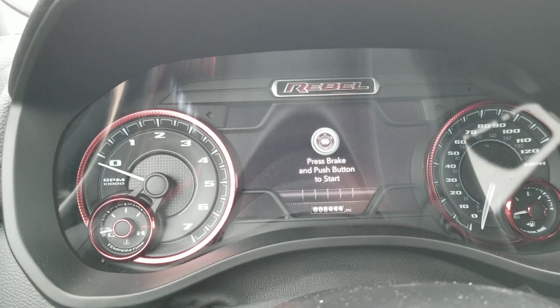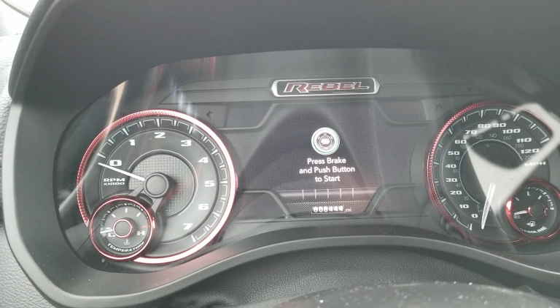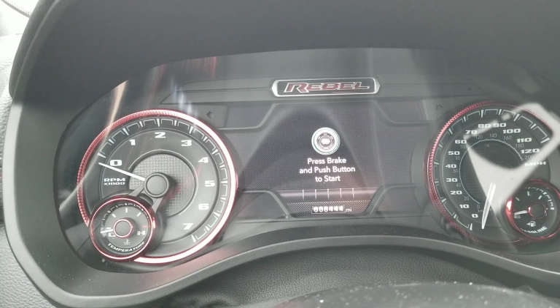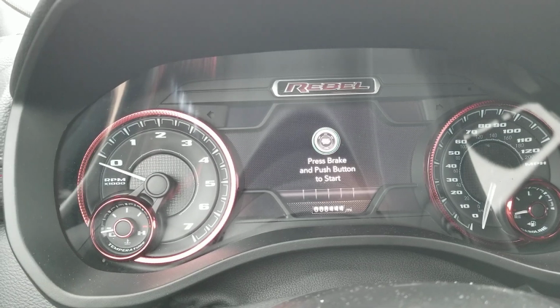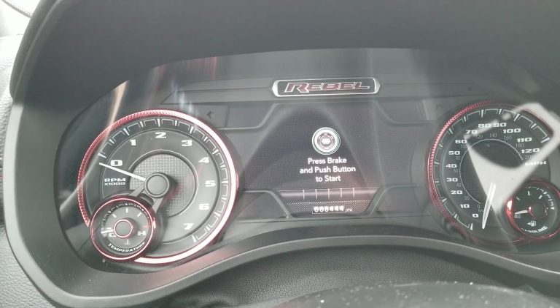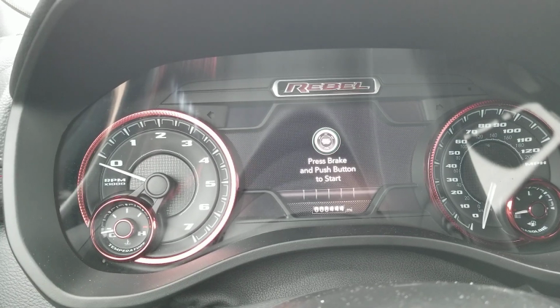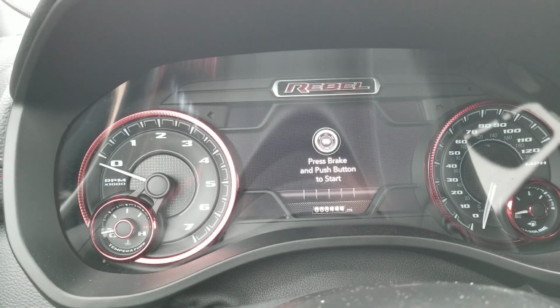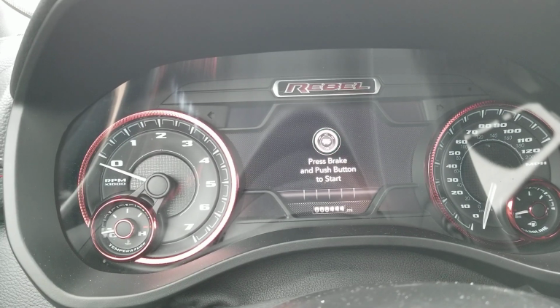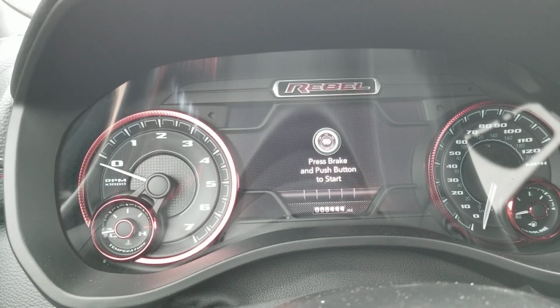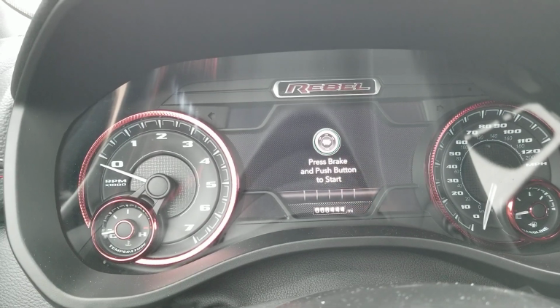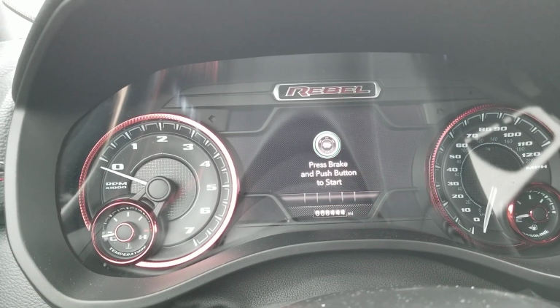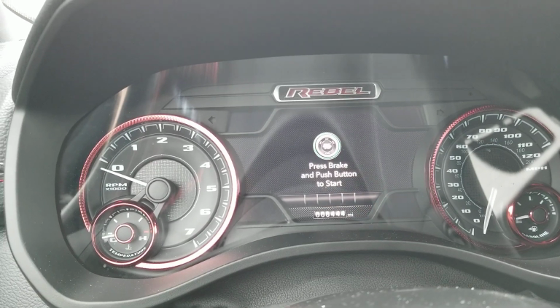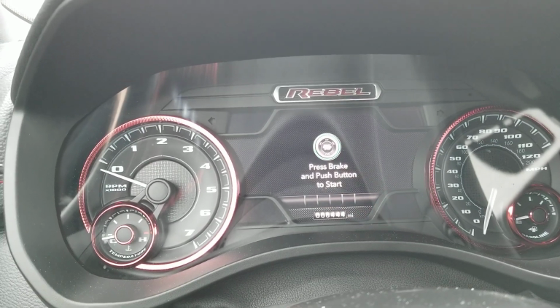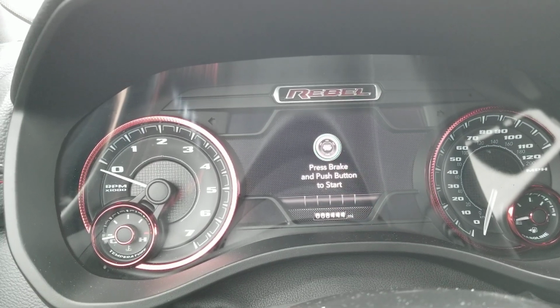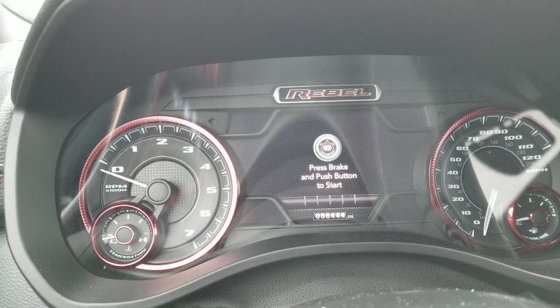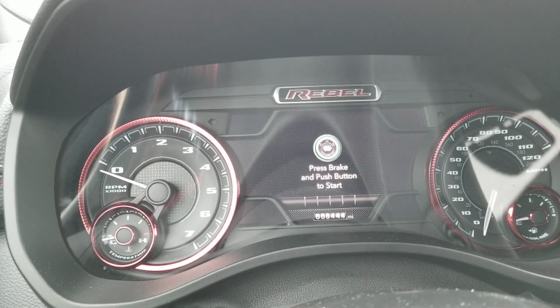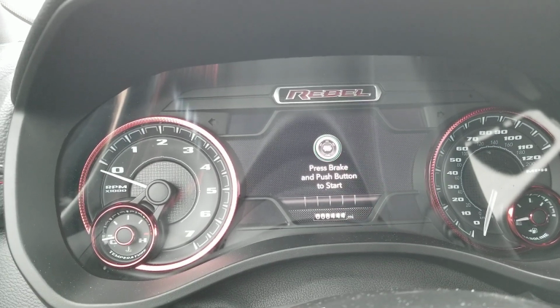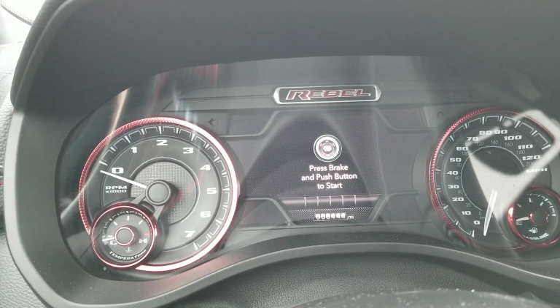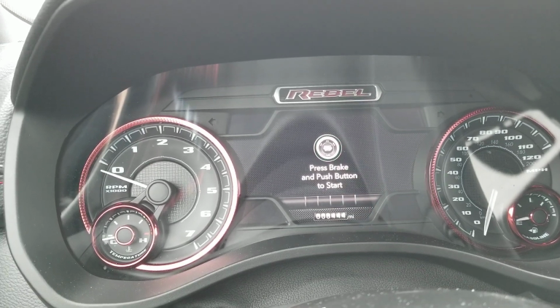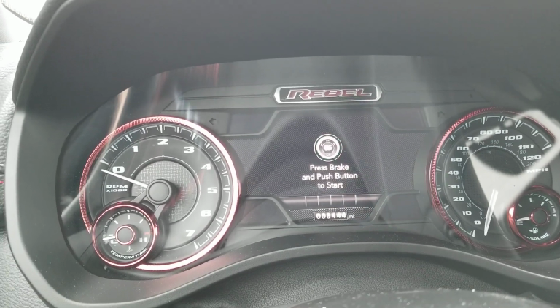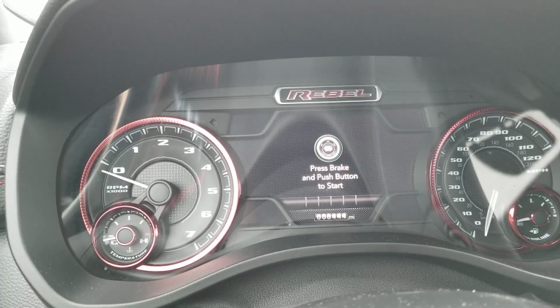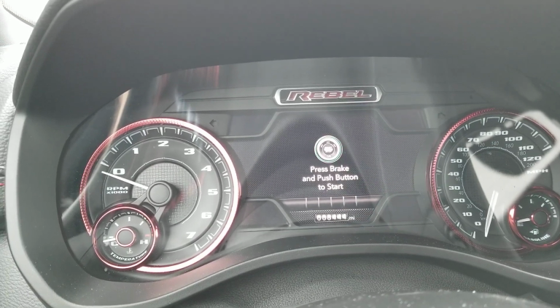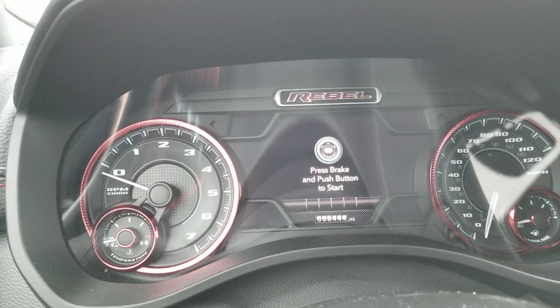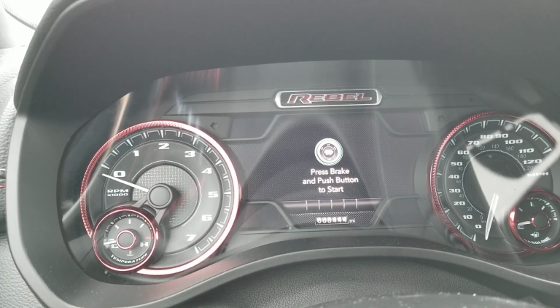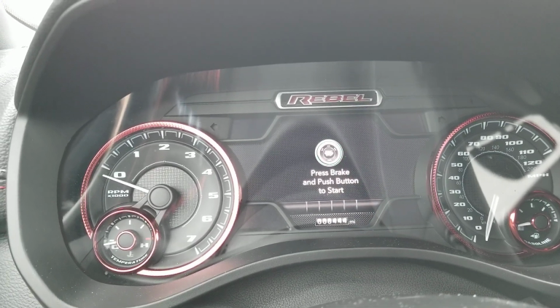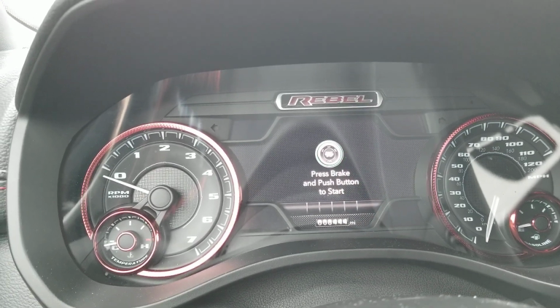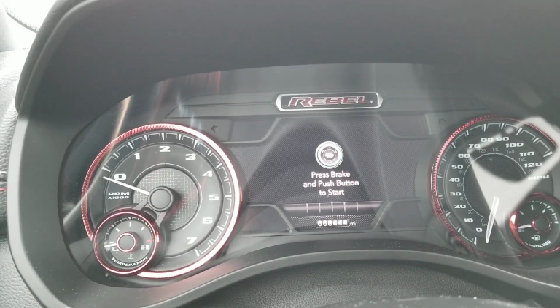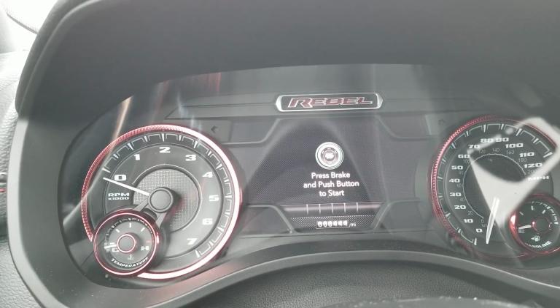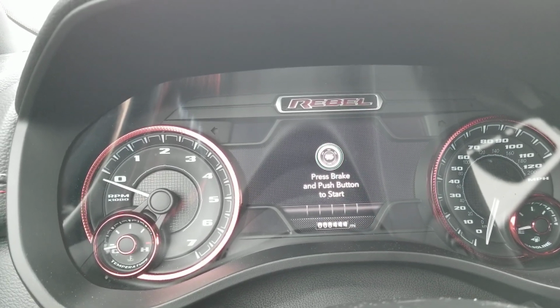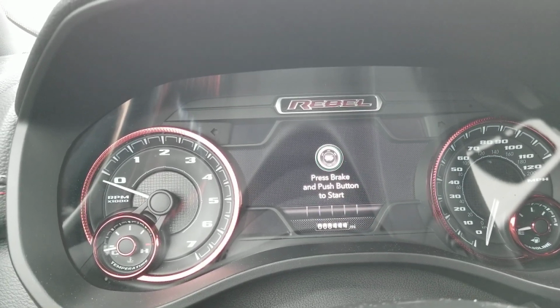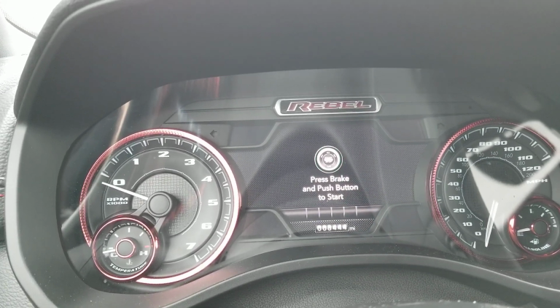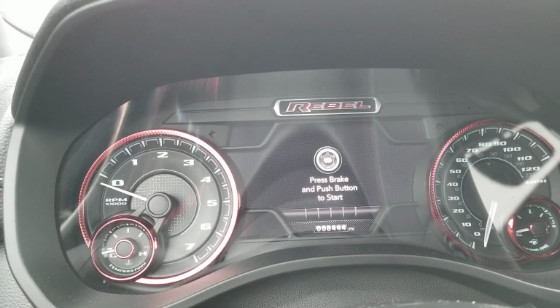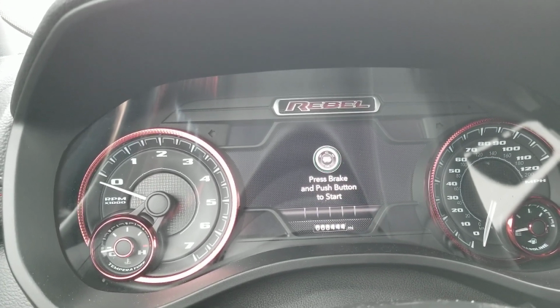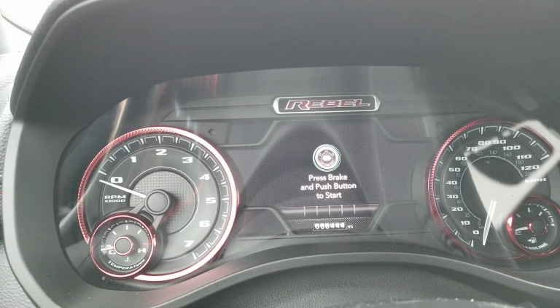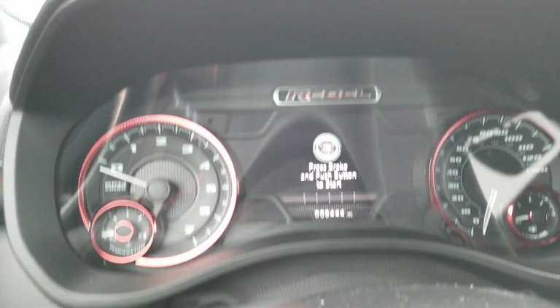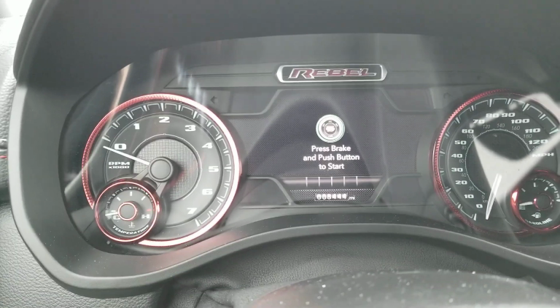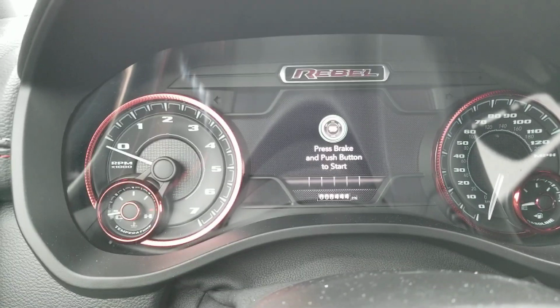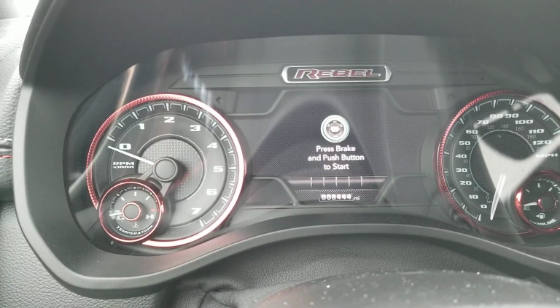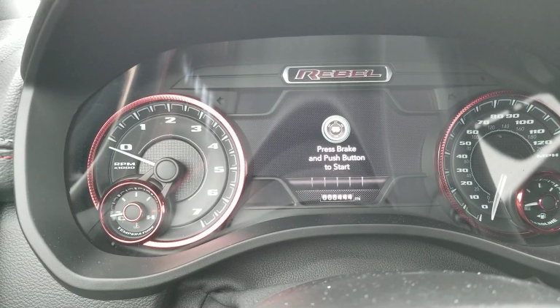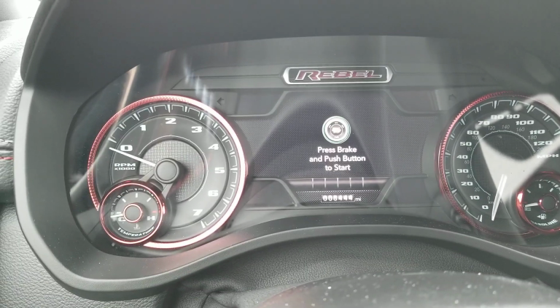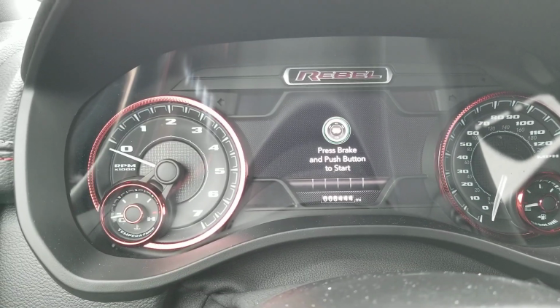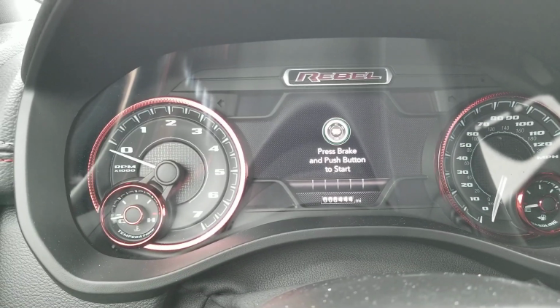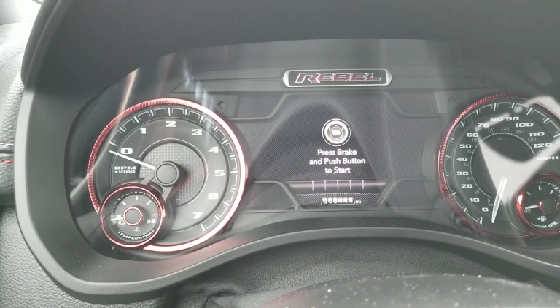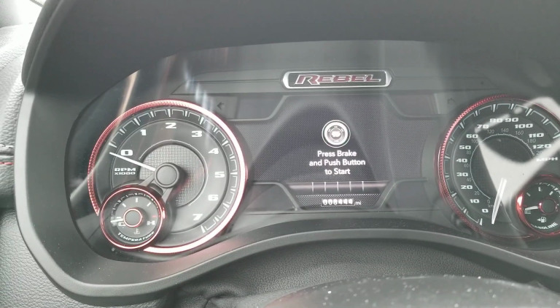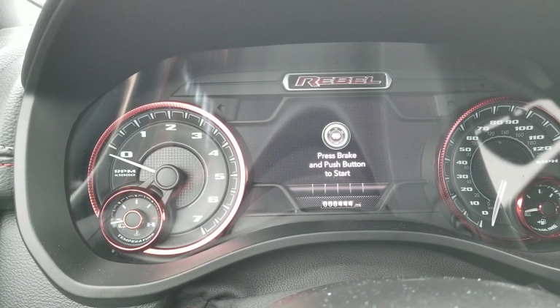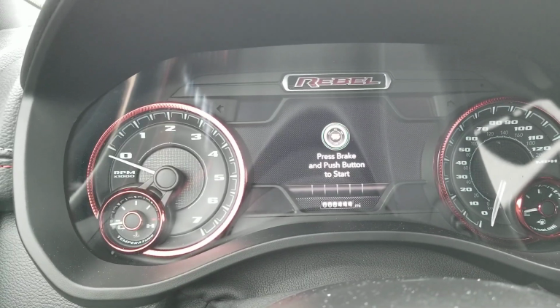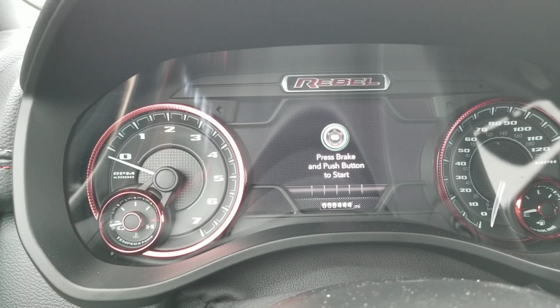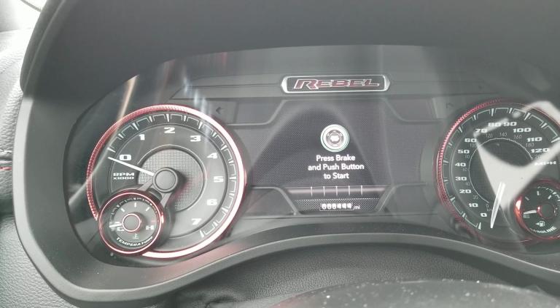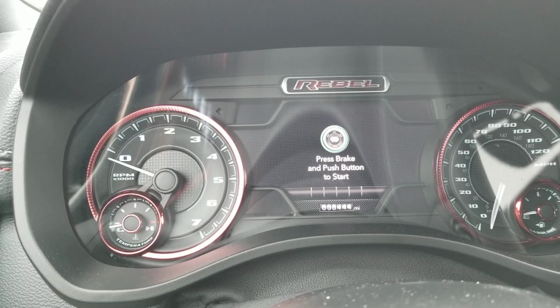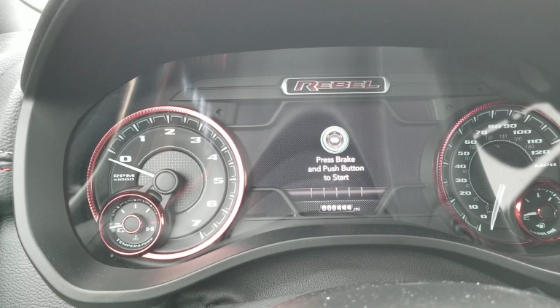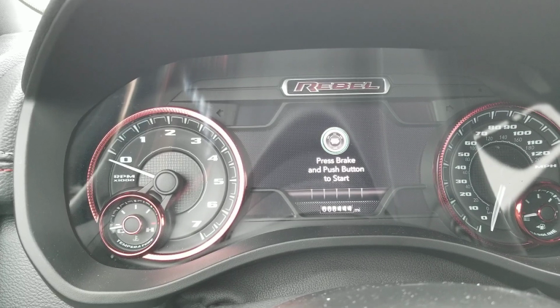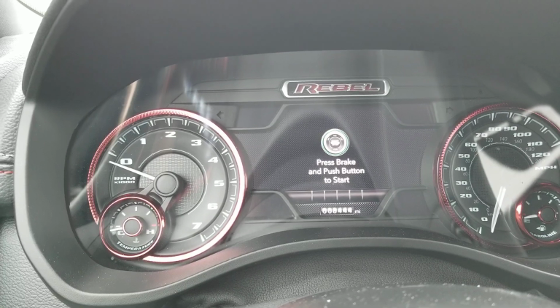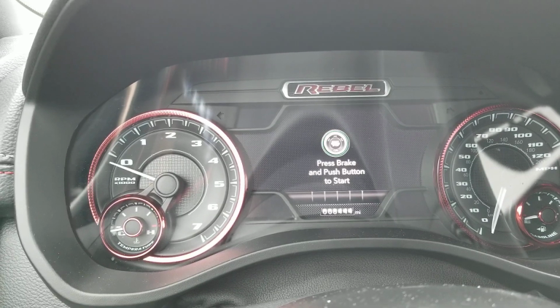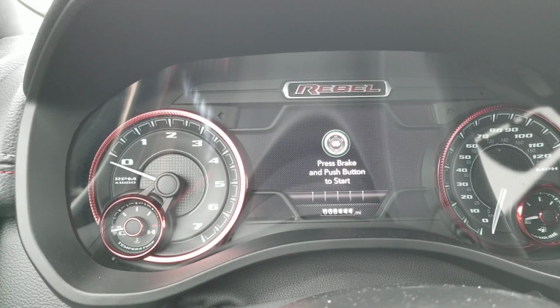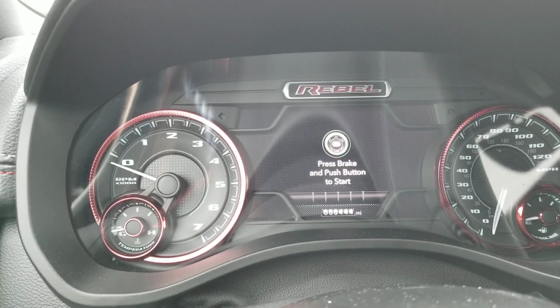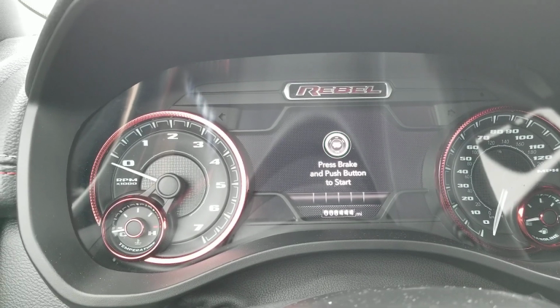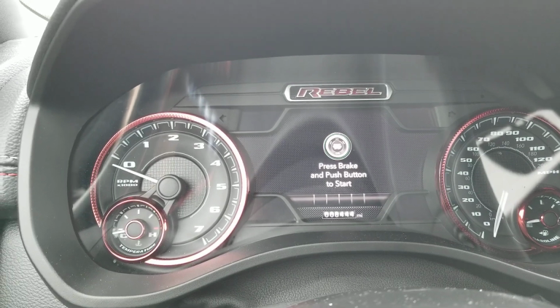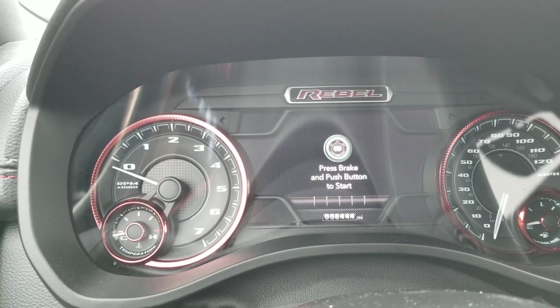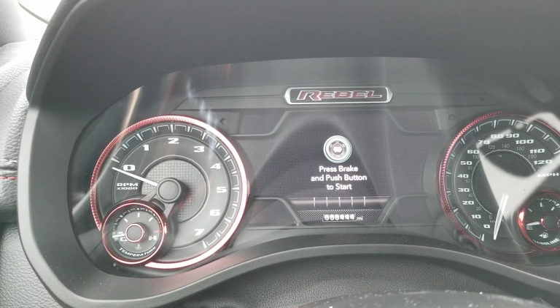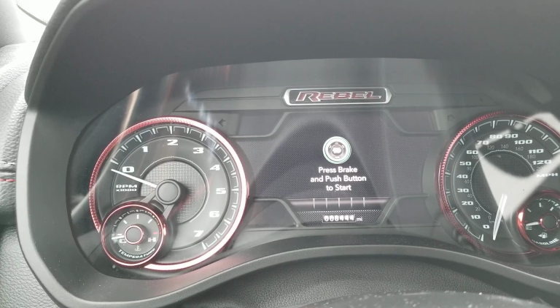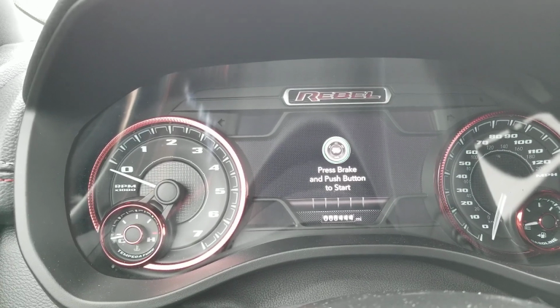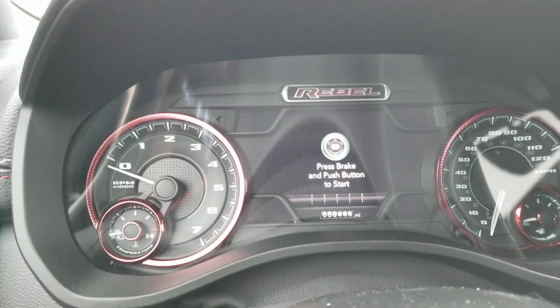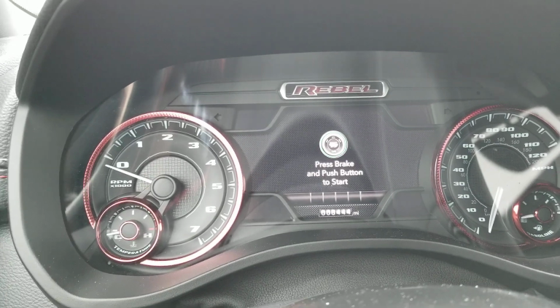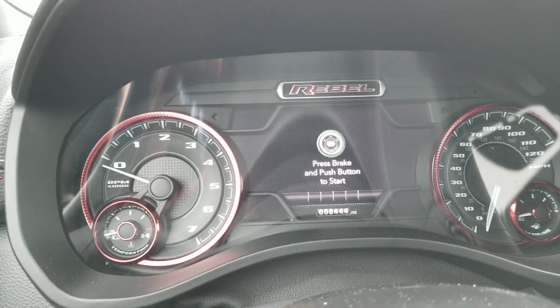Hey, Craig Lee here at Jackie Jones Dodge Jeep Chrysler Ram. I'm inside the Rebel, as you can see.